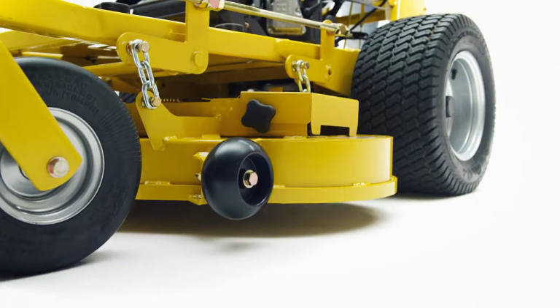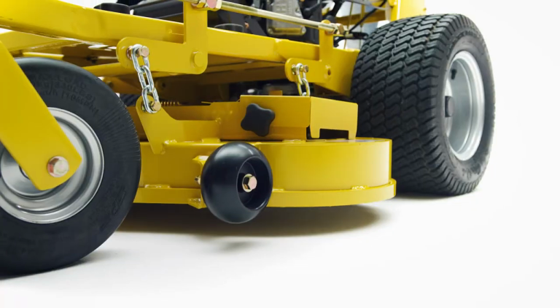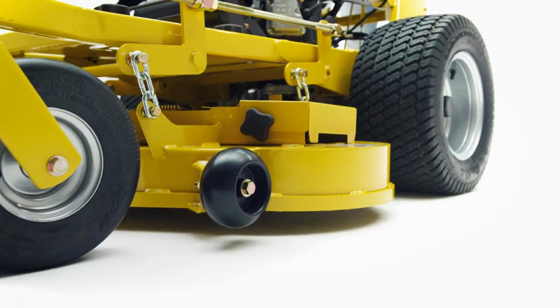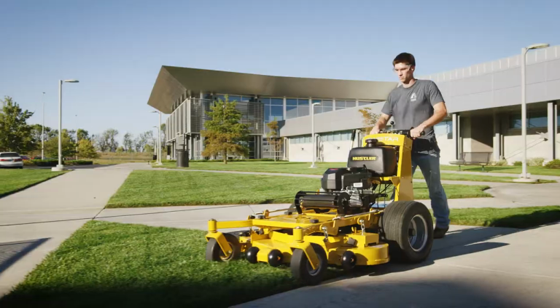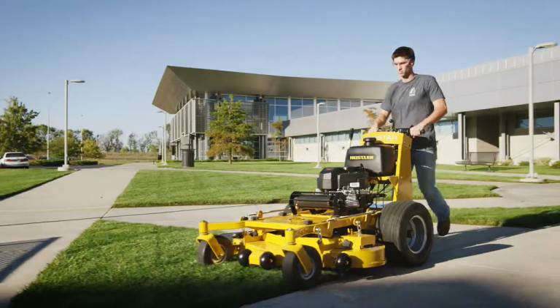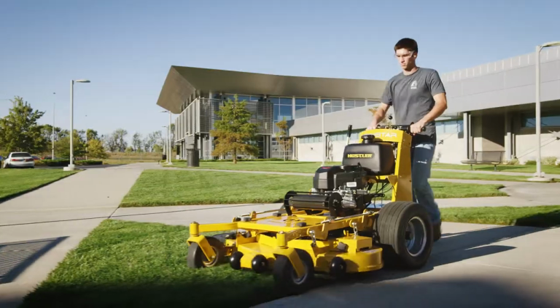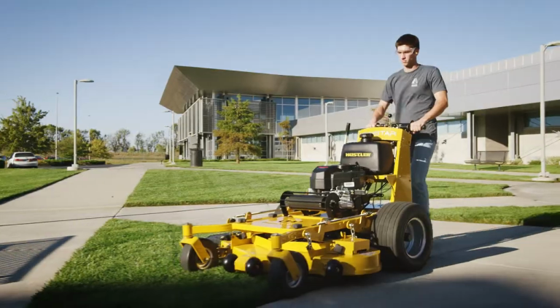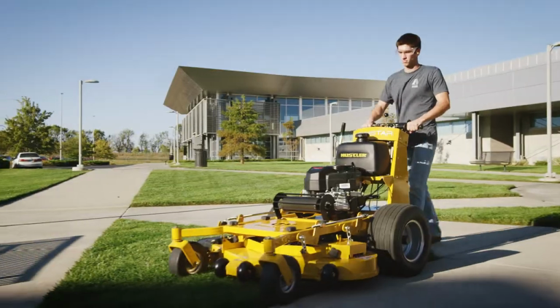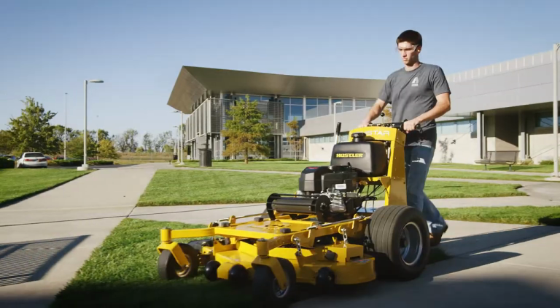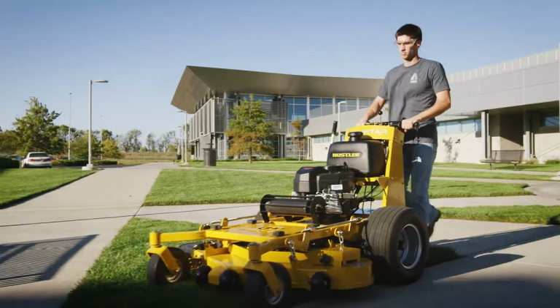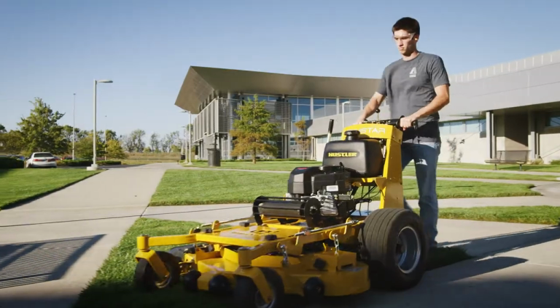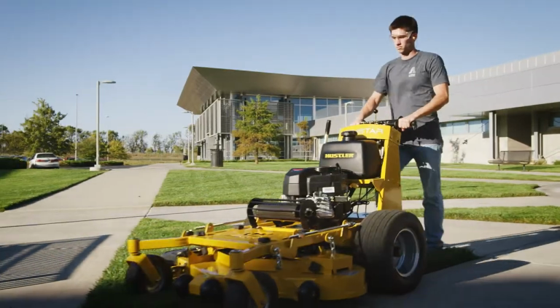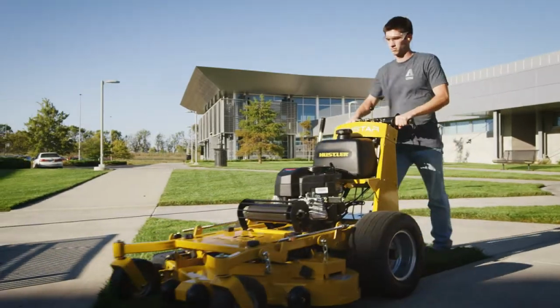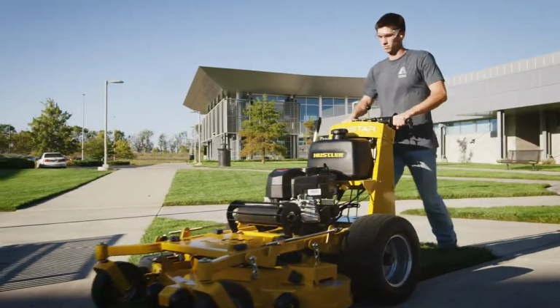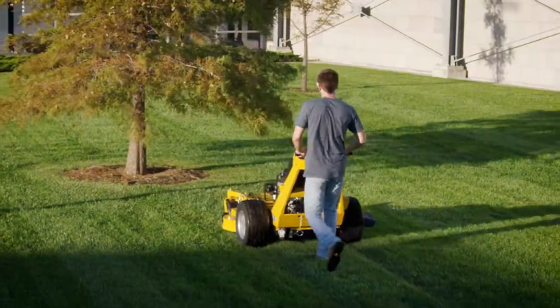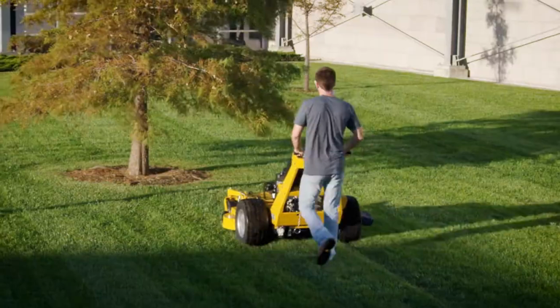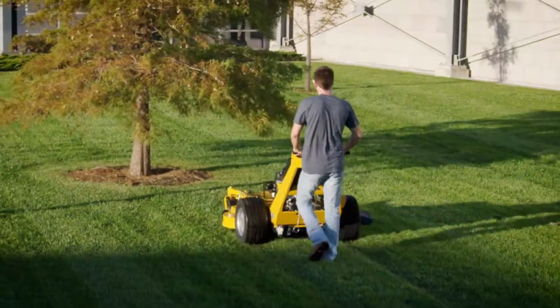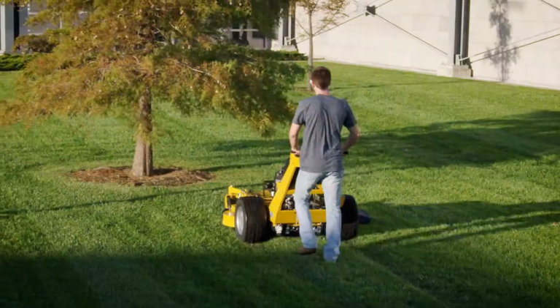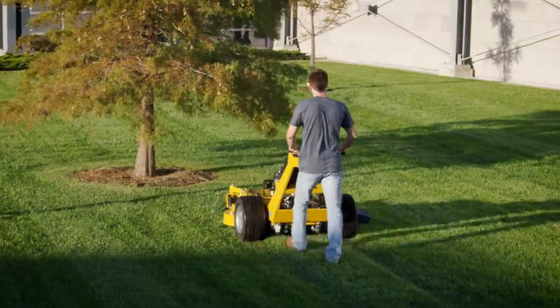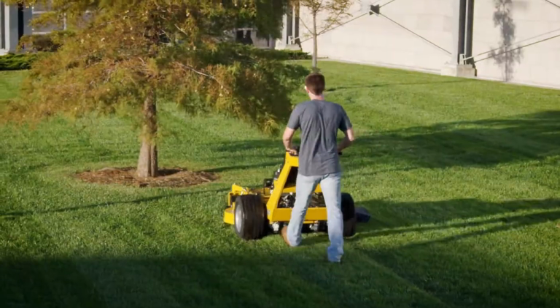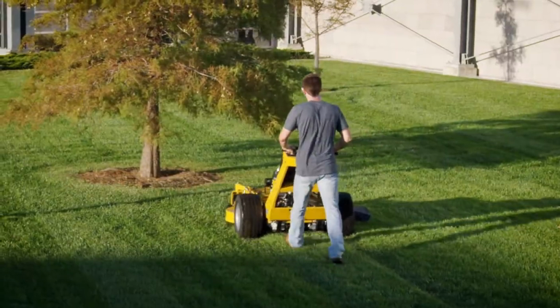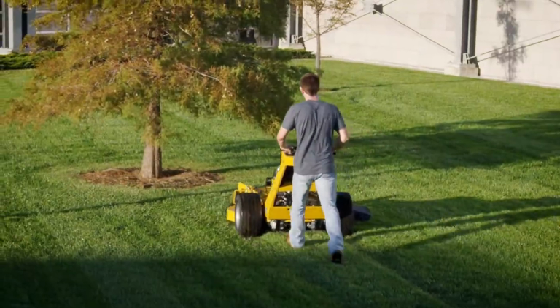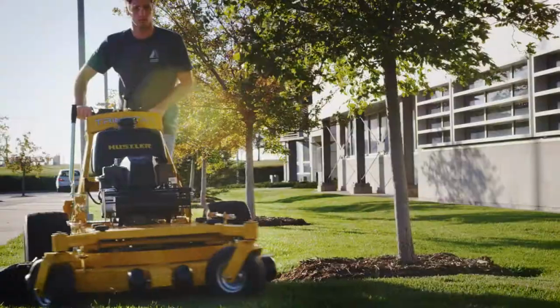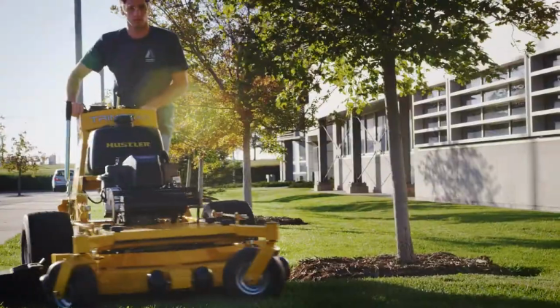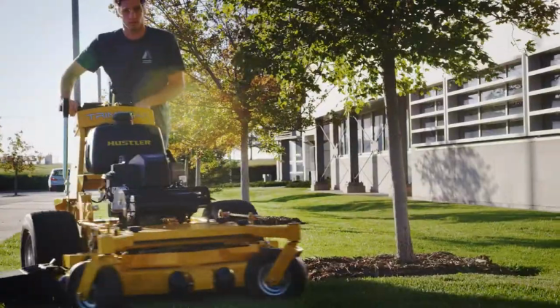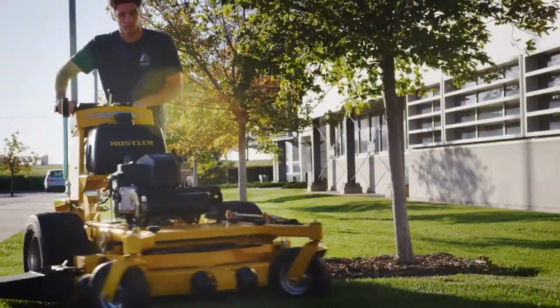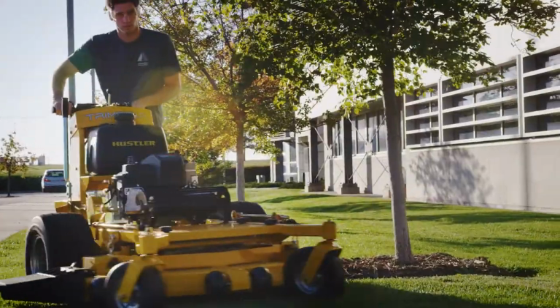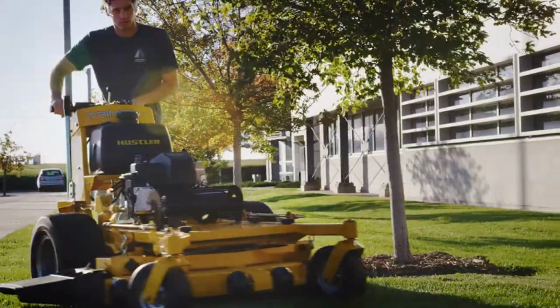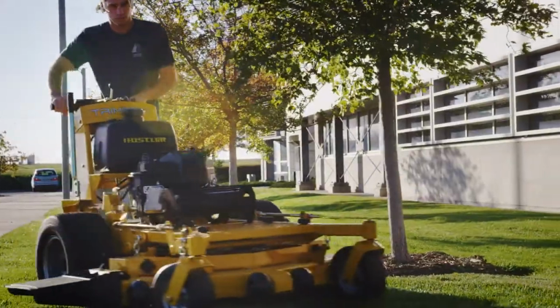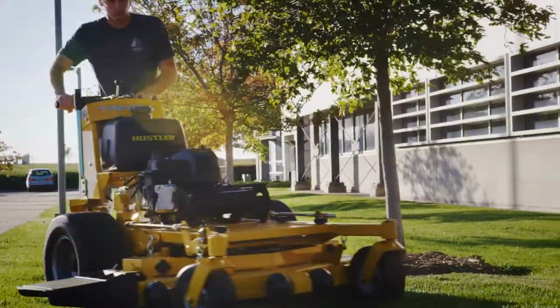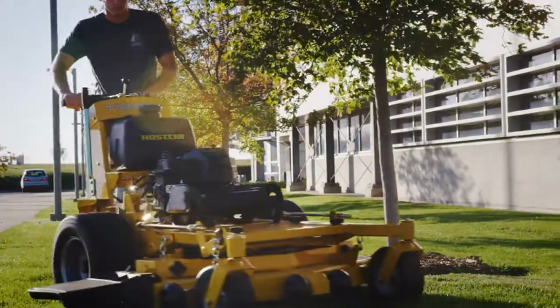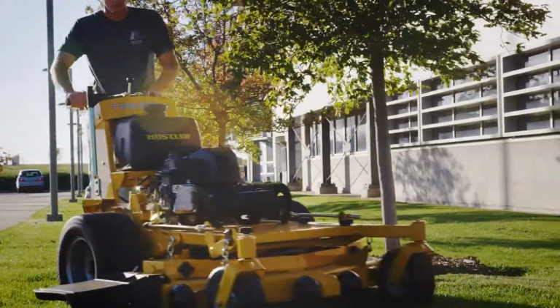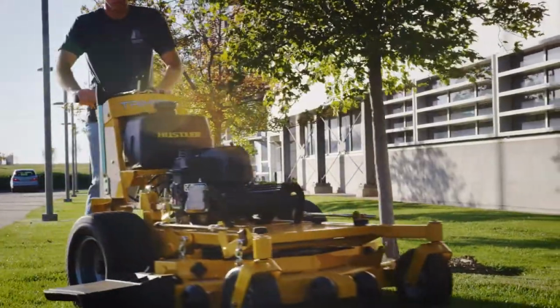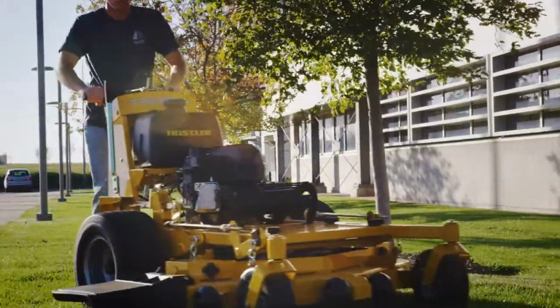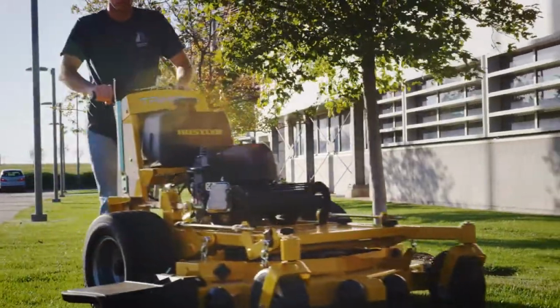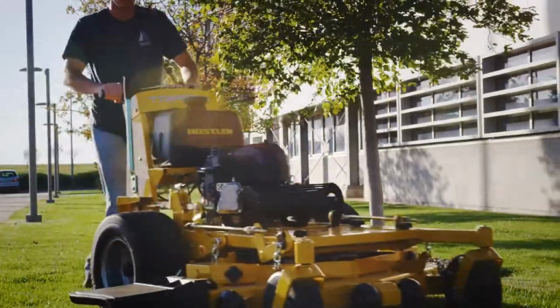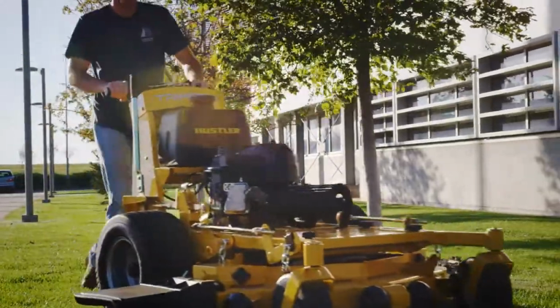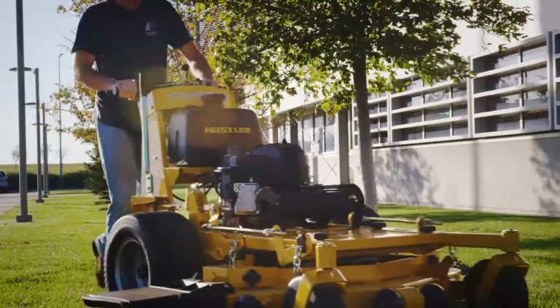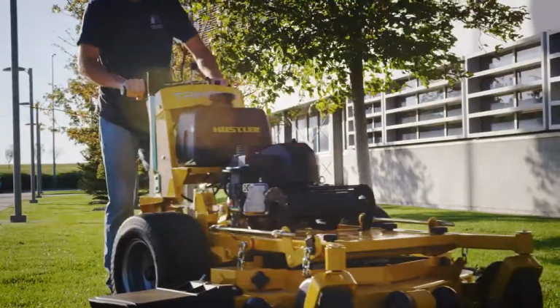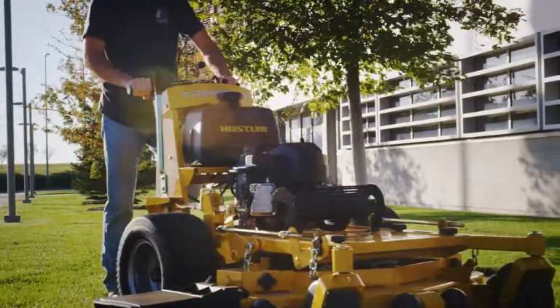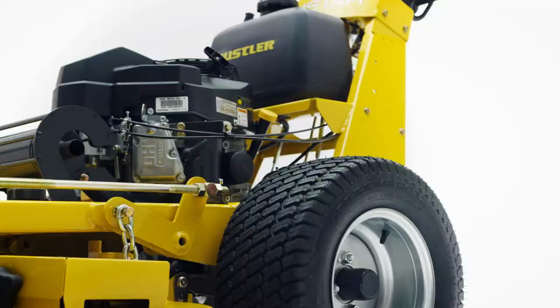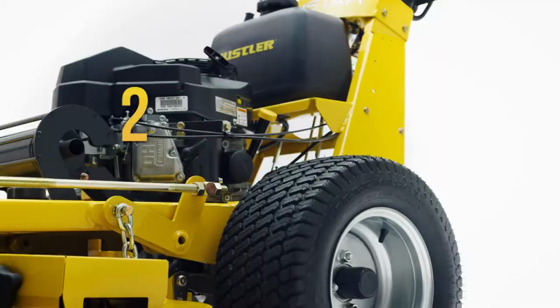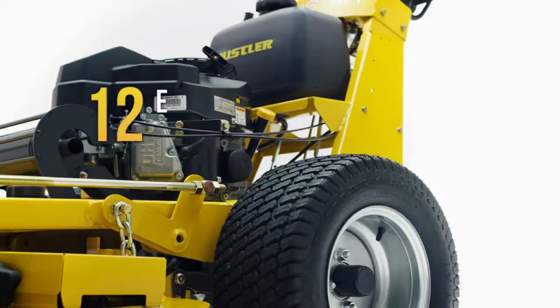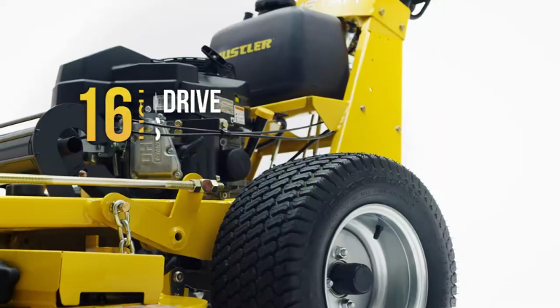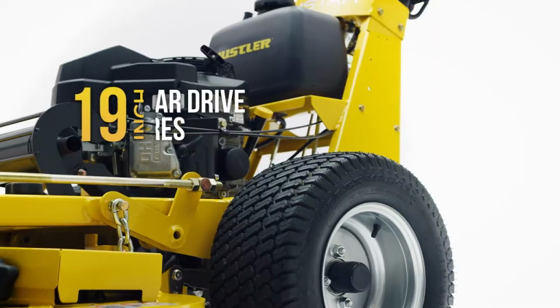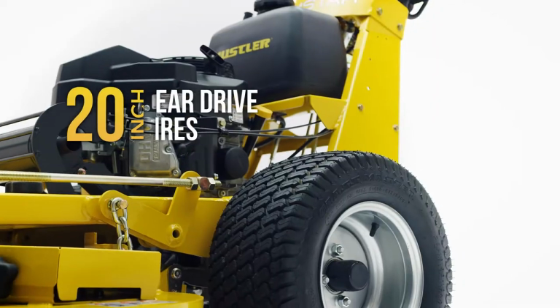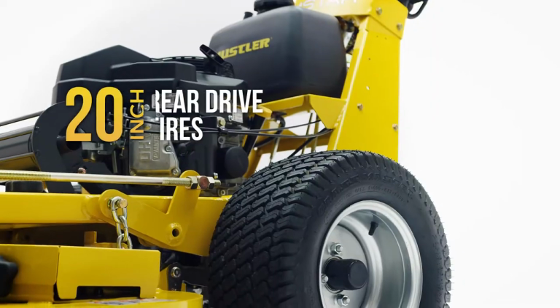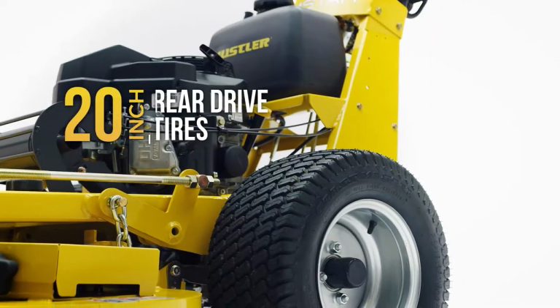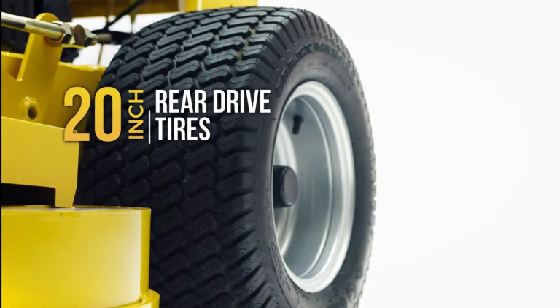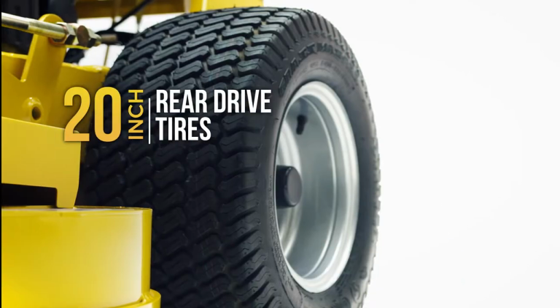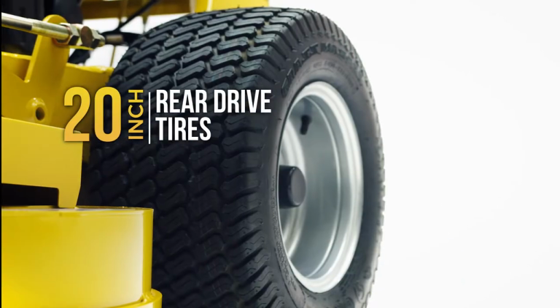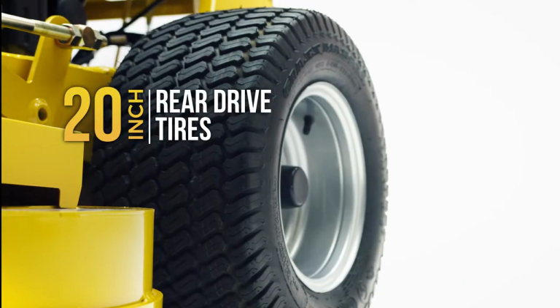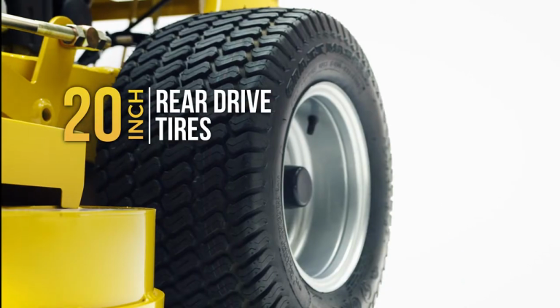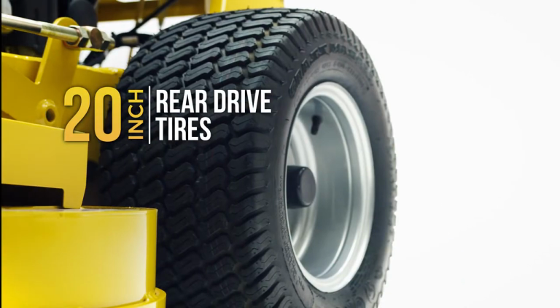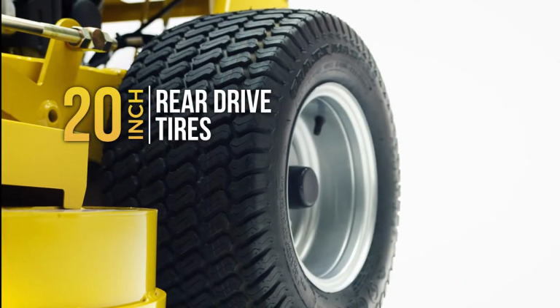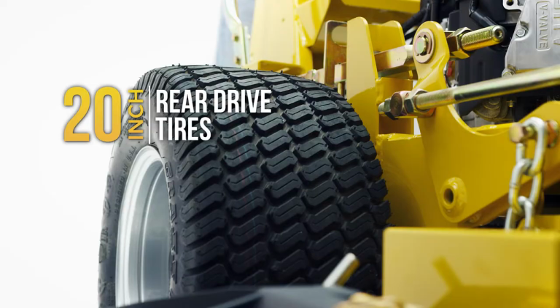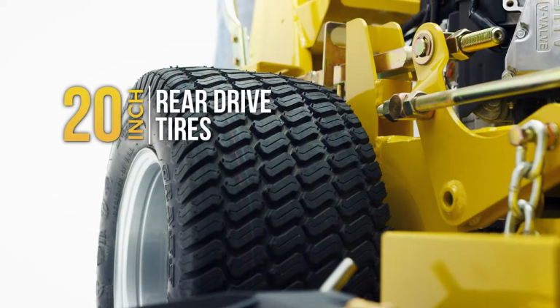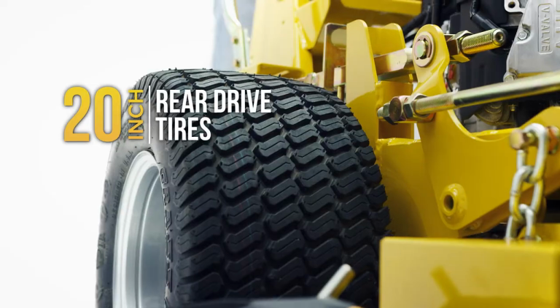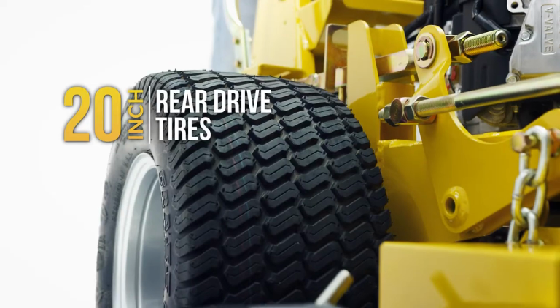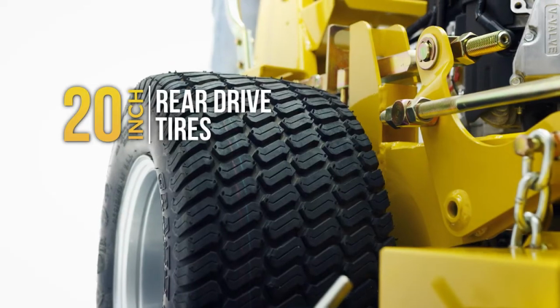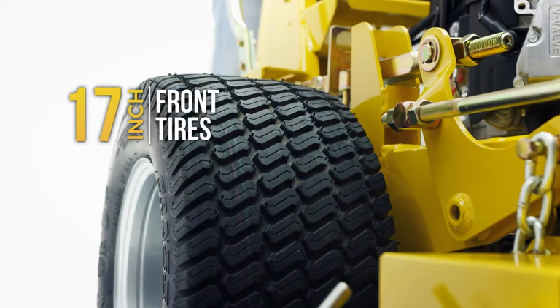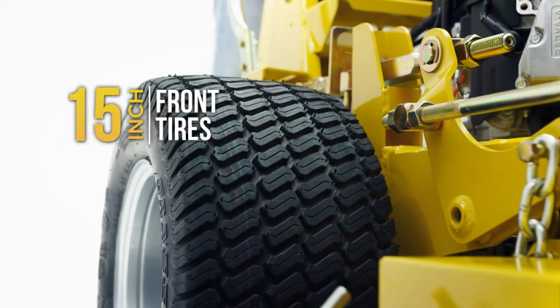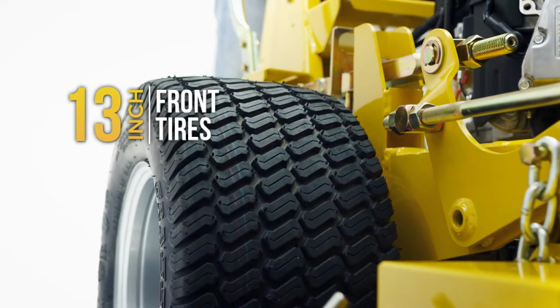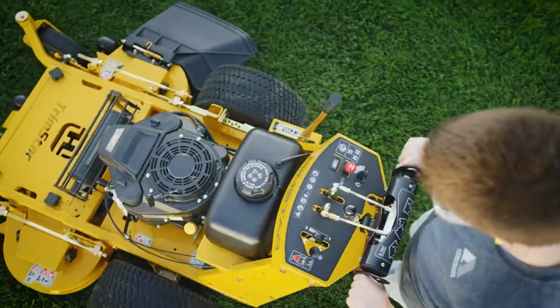The Trimstar's extra-wide stance gives it maximum stability, and up to 20-inch drive tires provide superior traction.